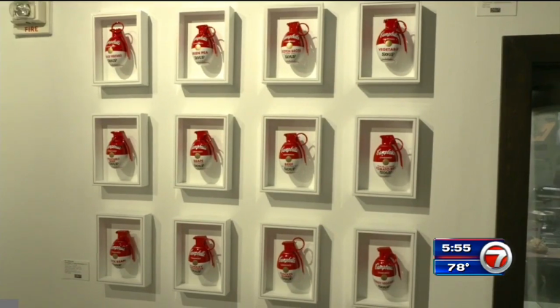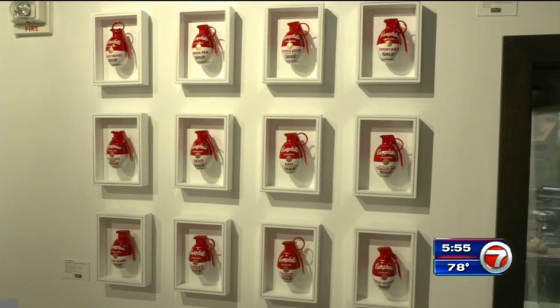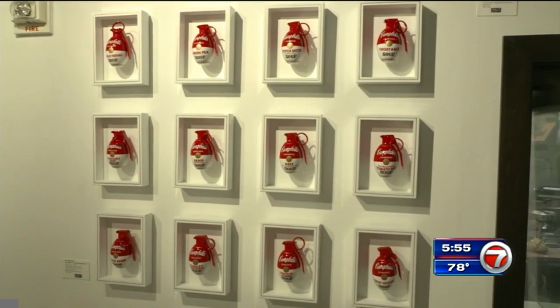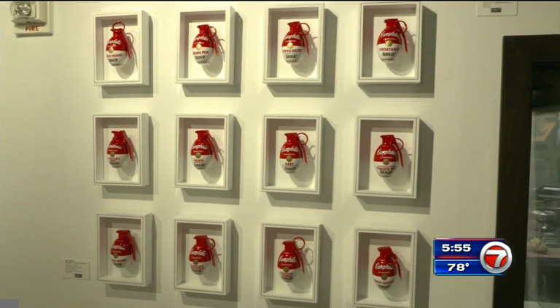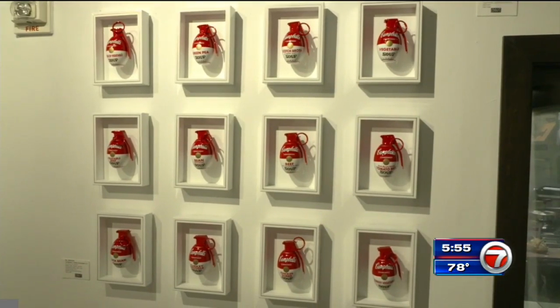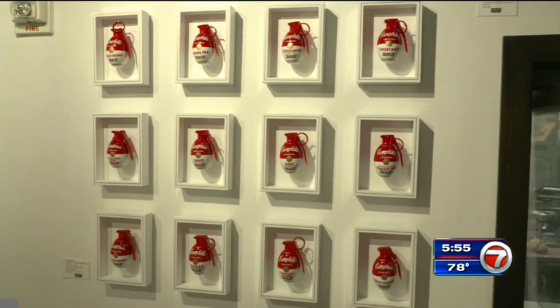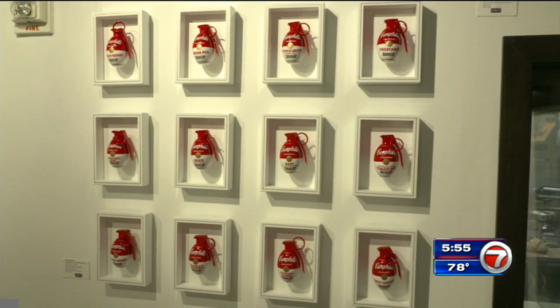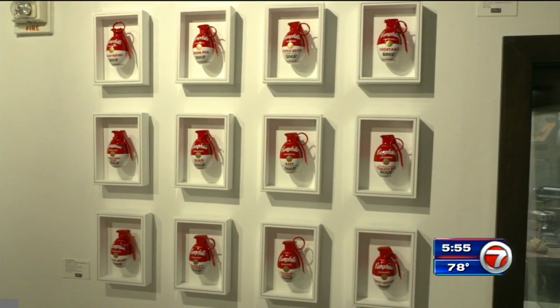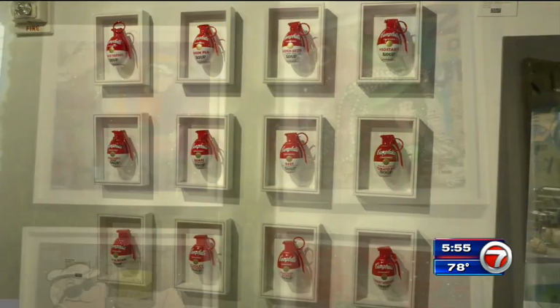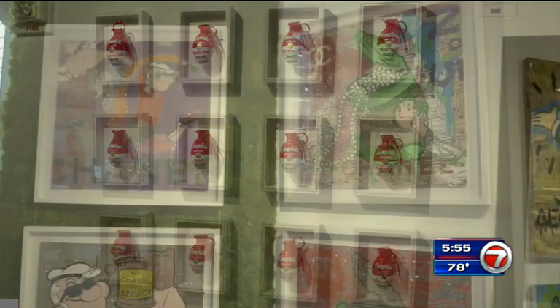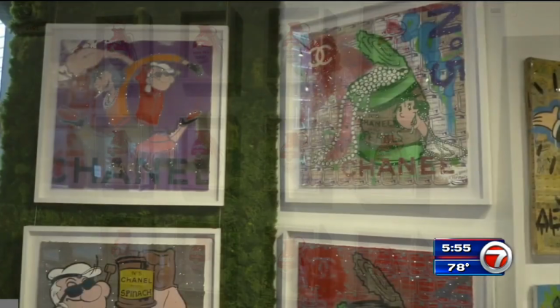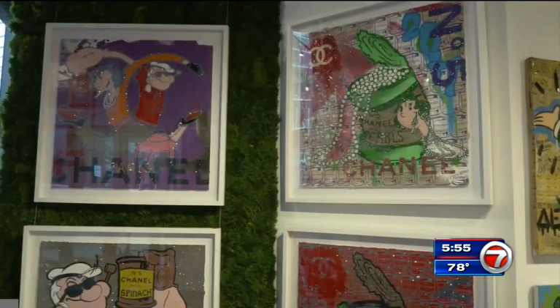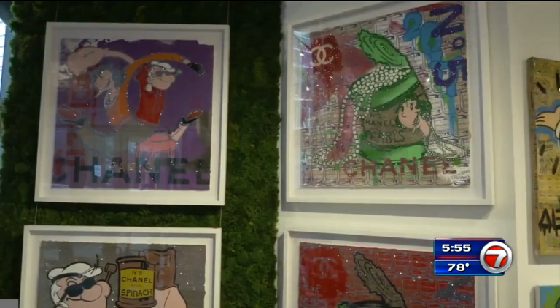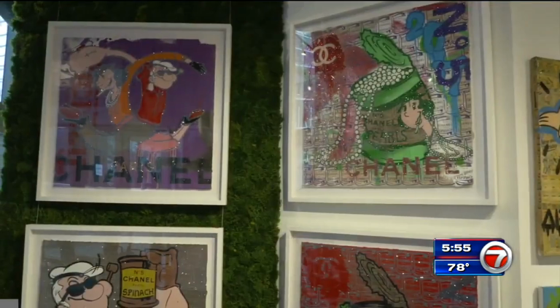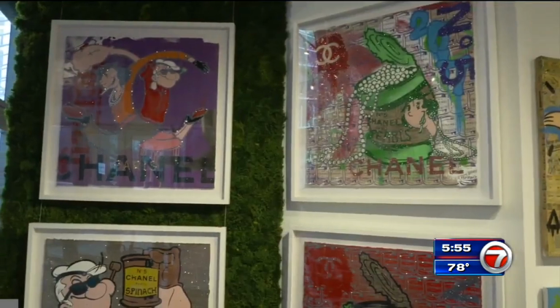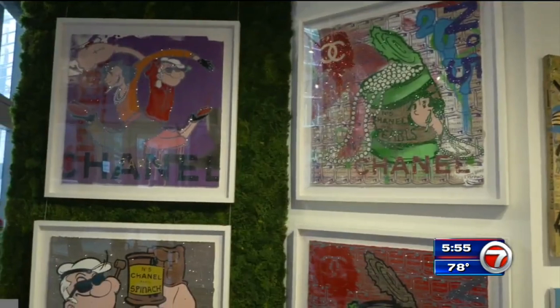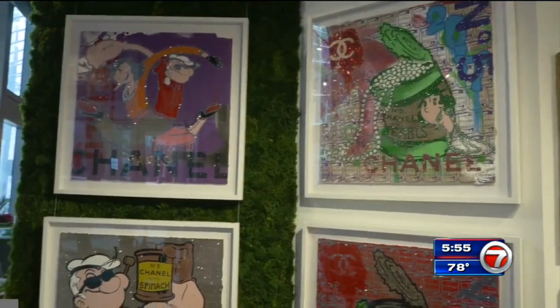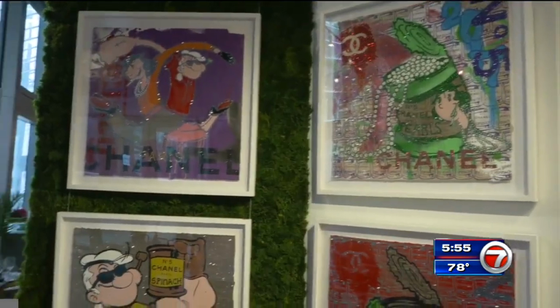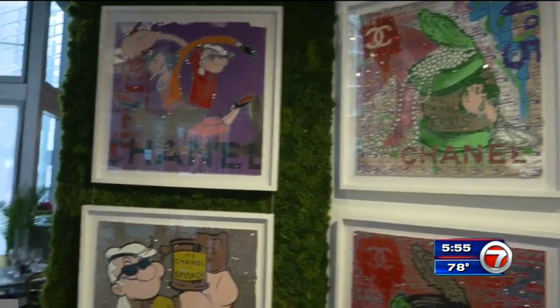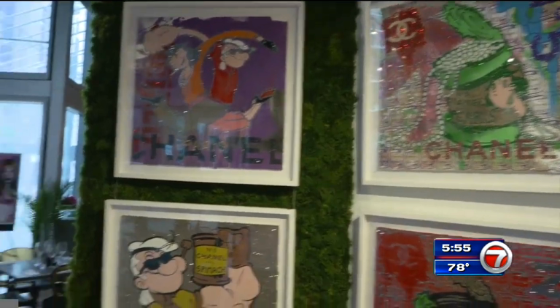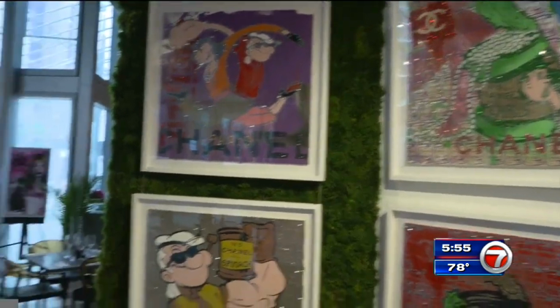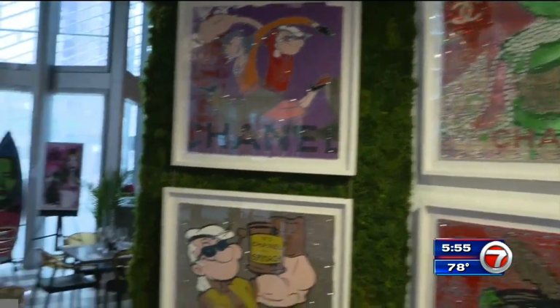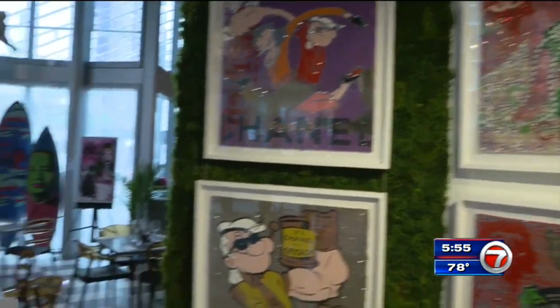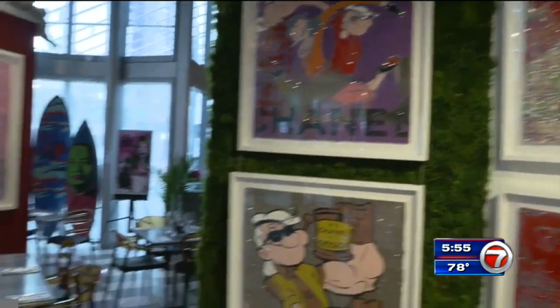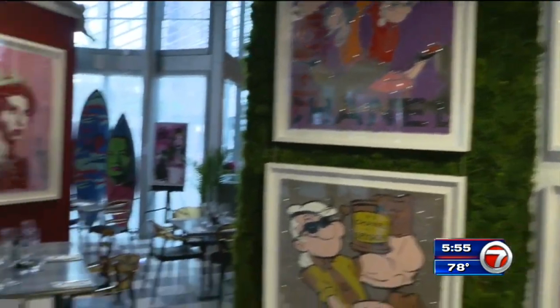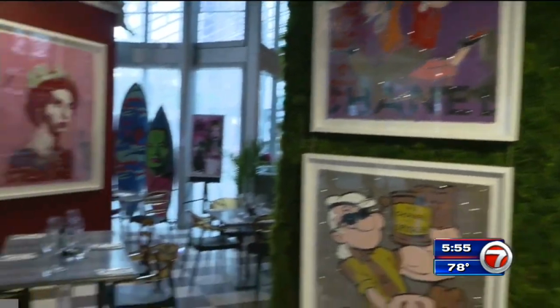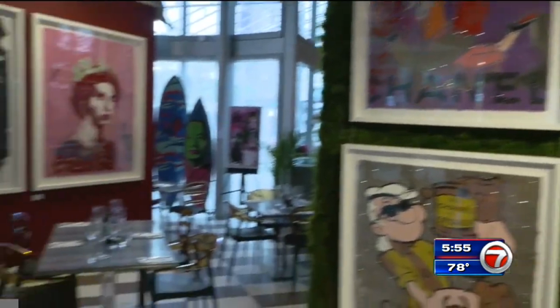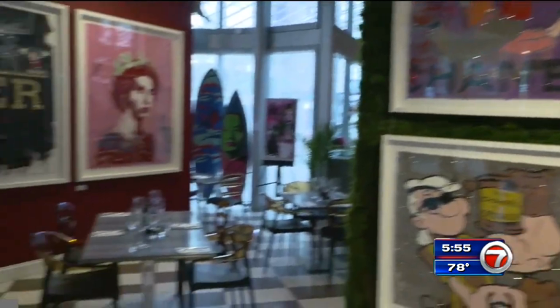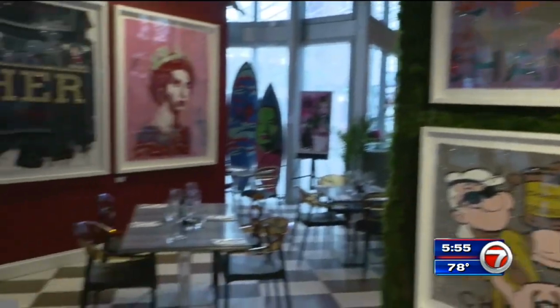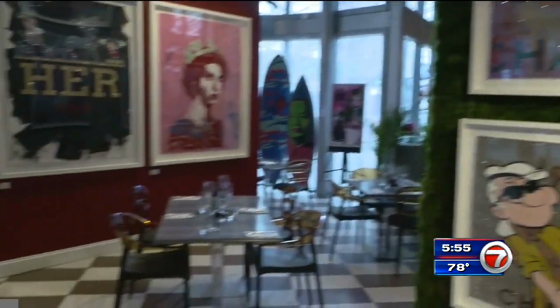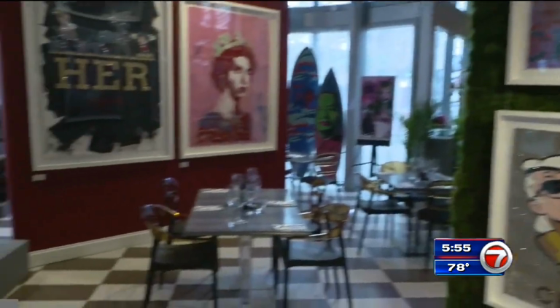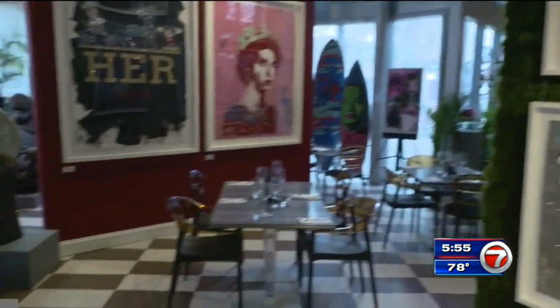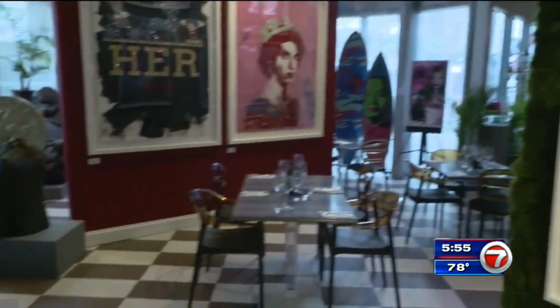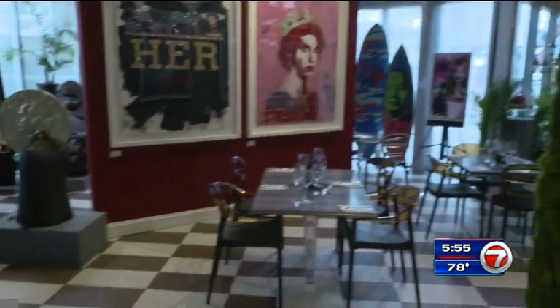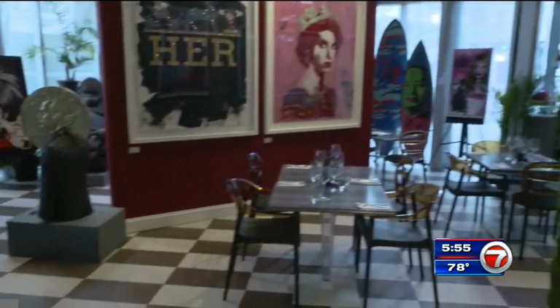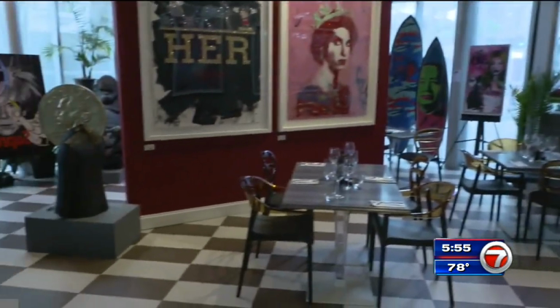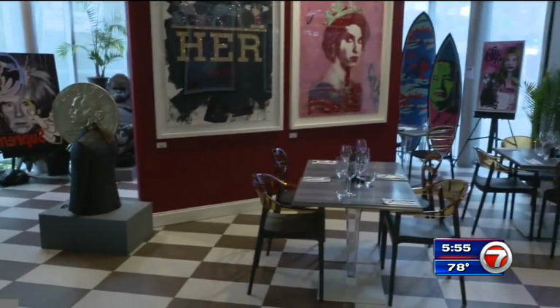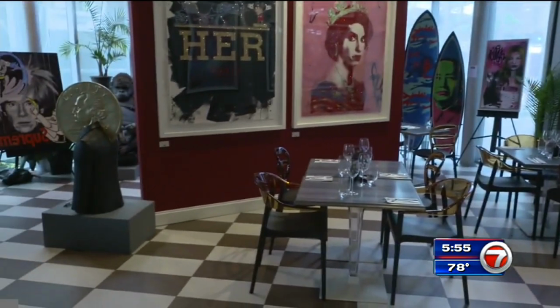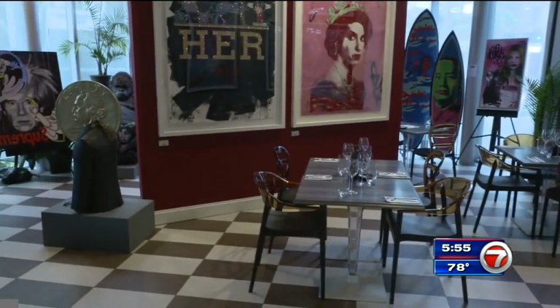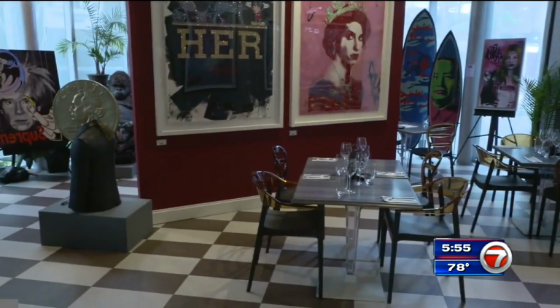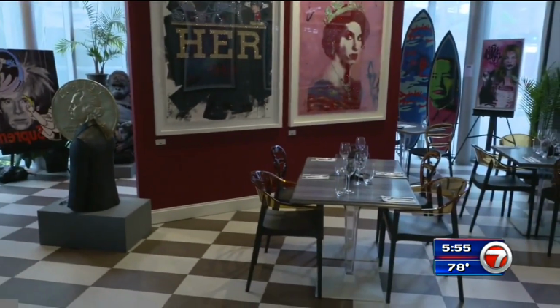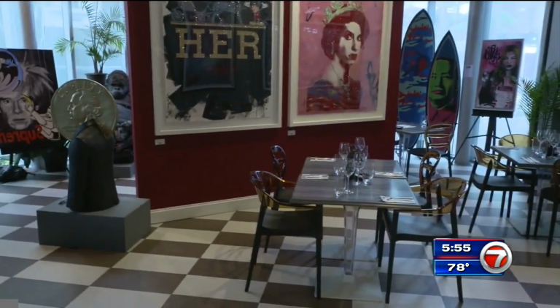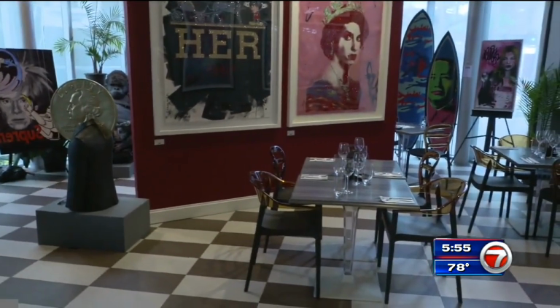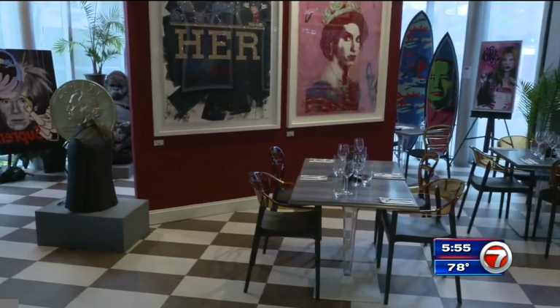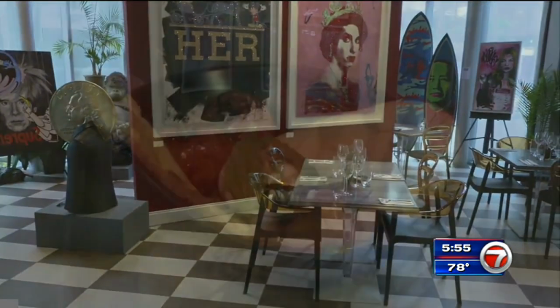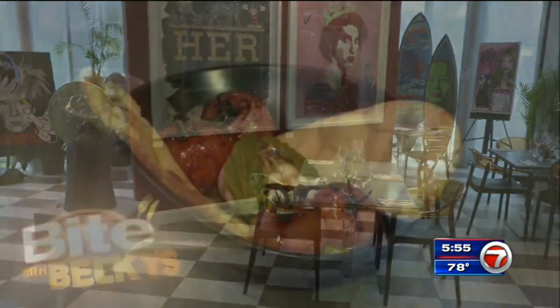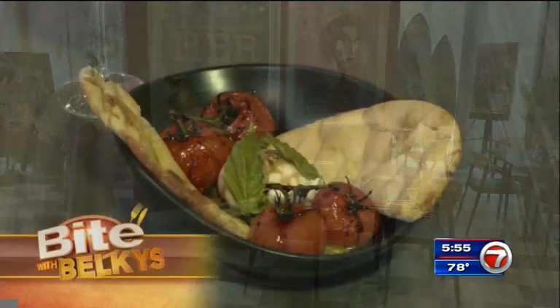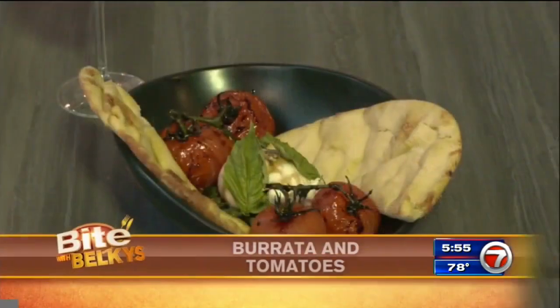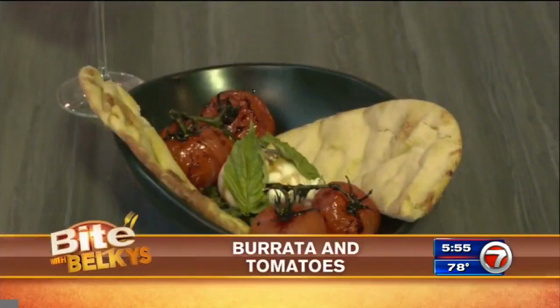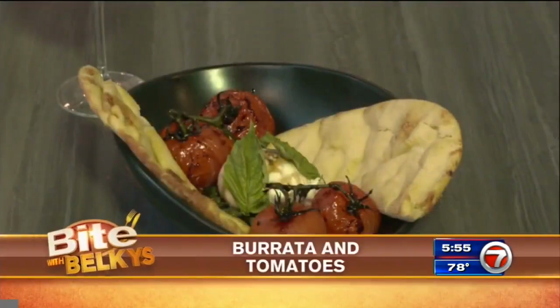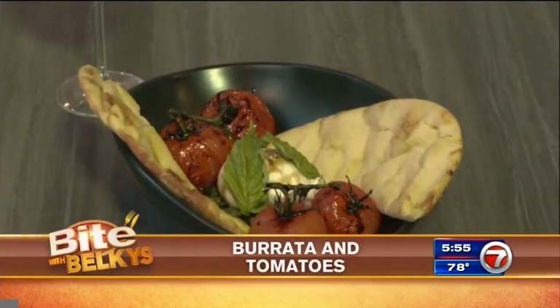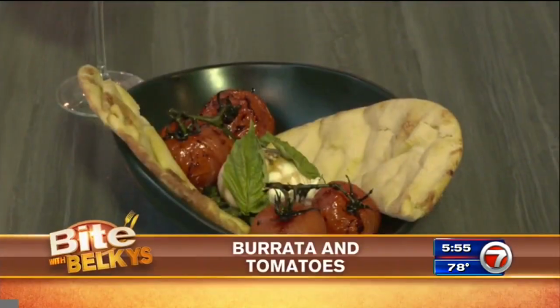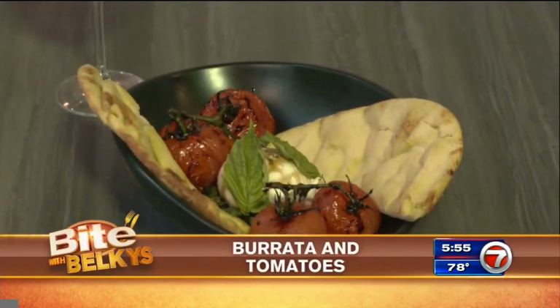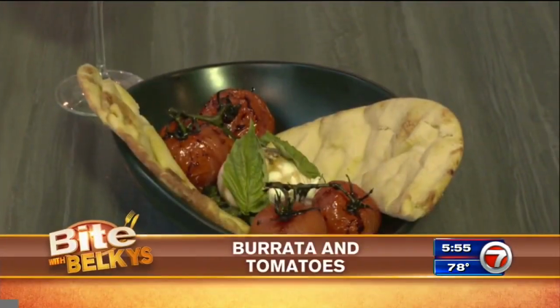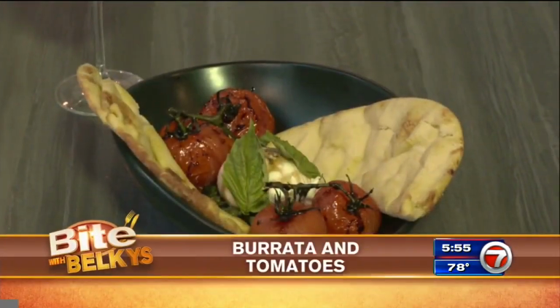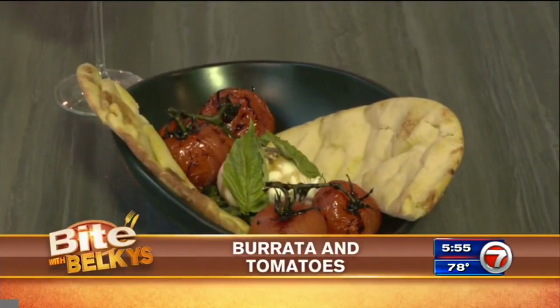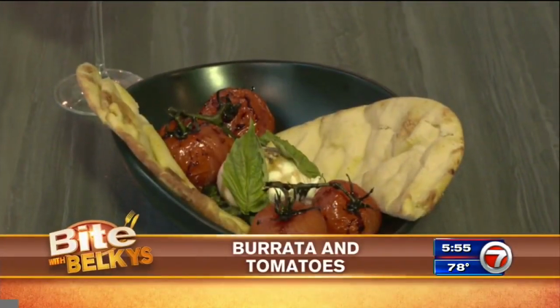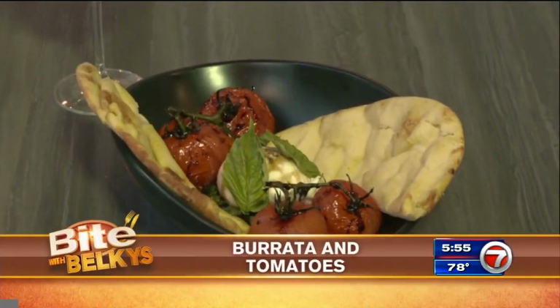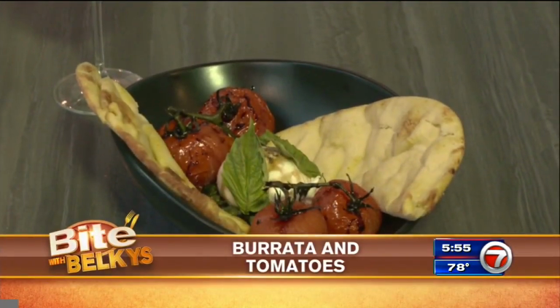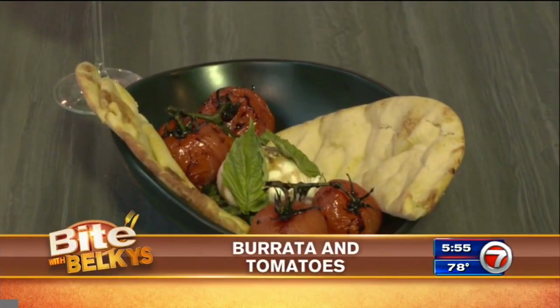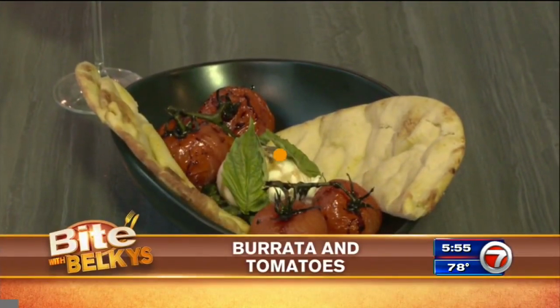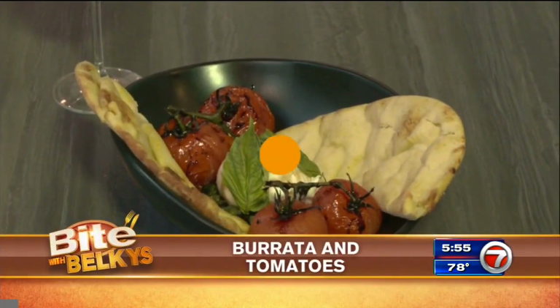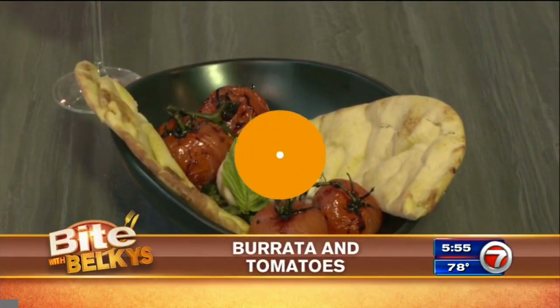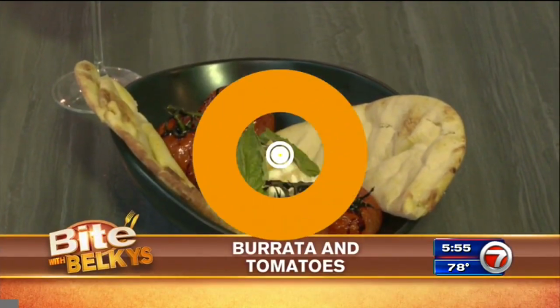So while you check out the artwork, you can also check out the dish we're making today: burrata and tomatoes.